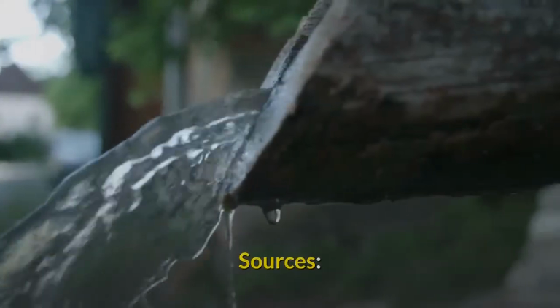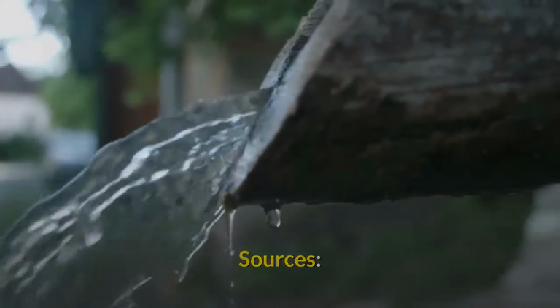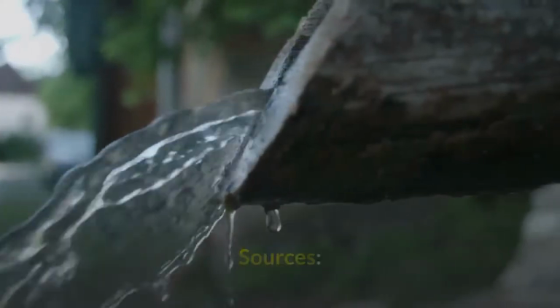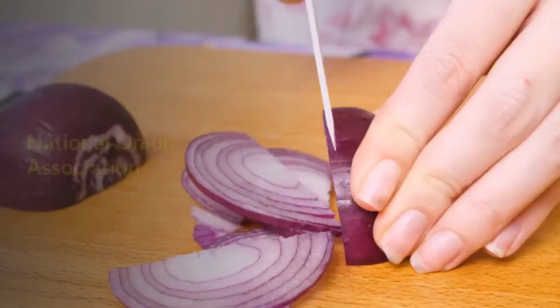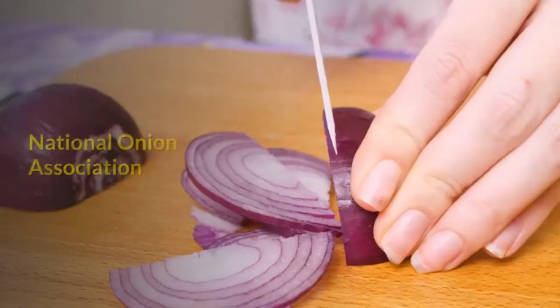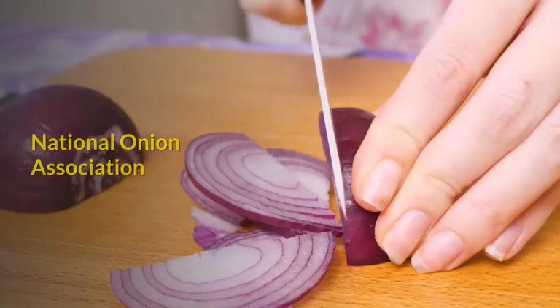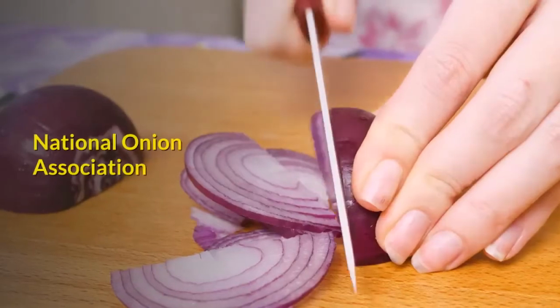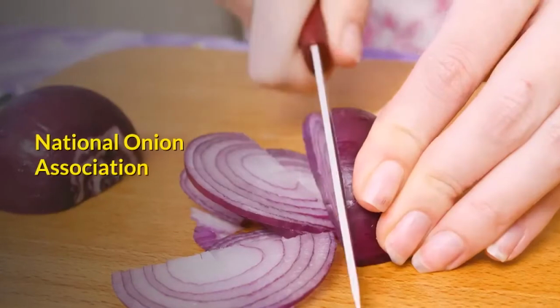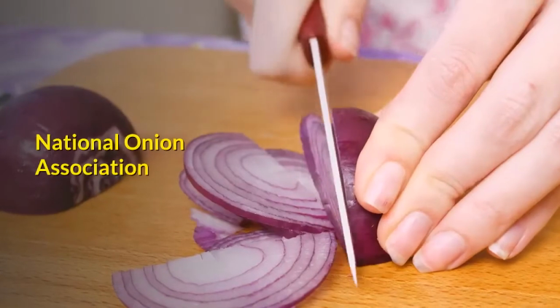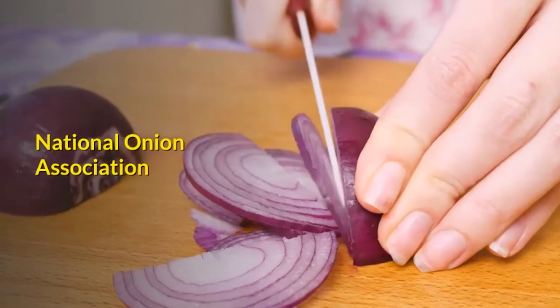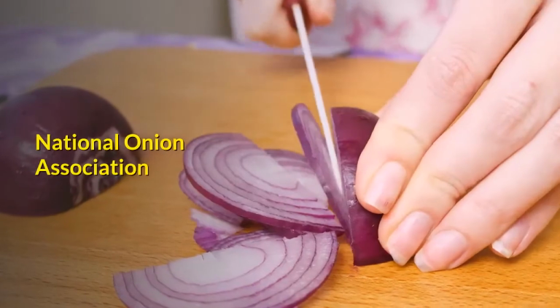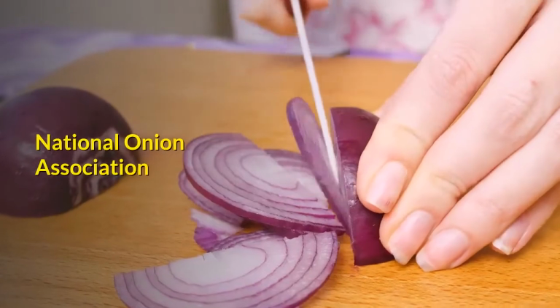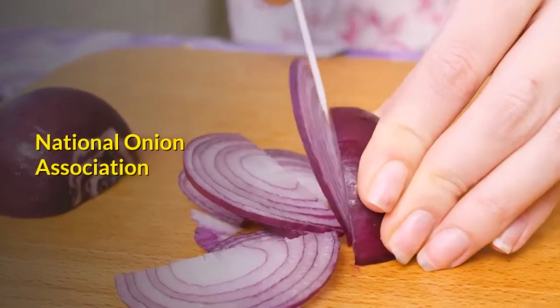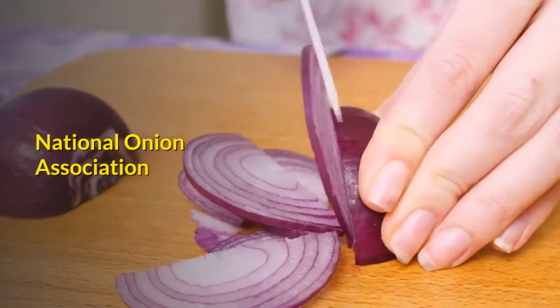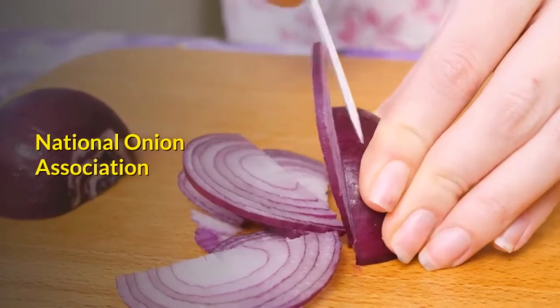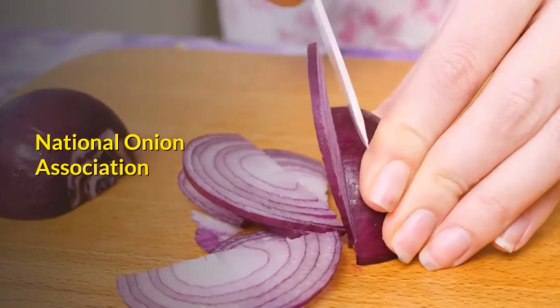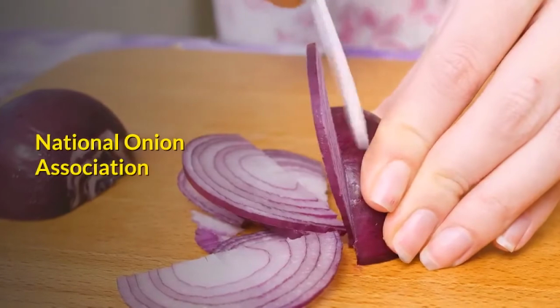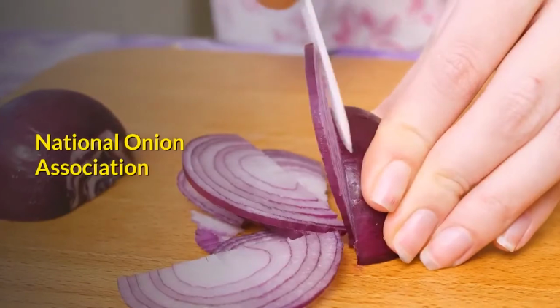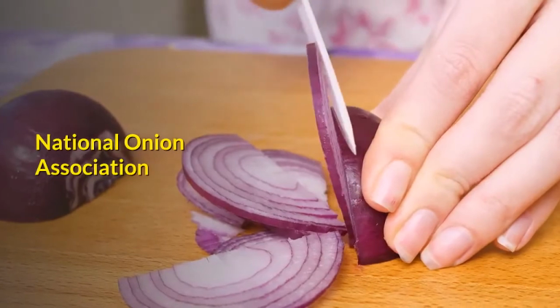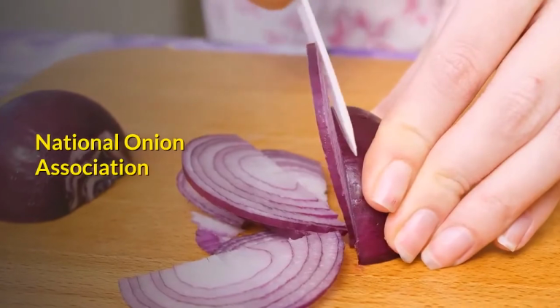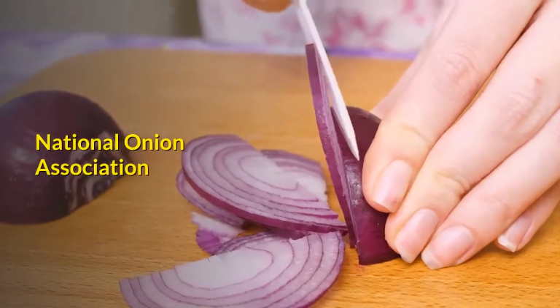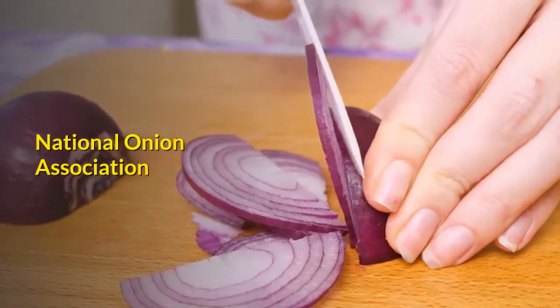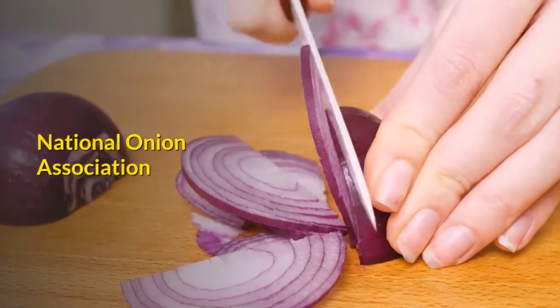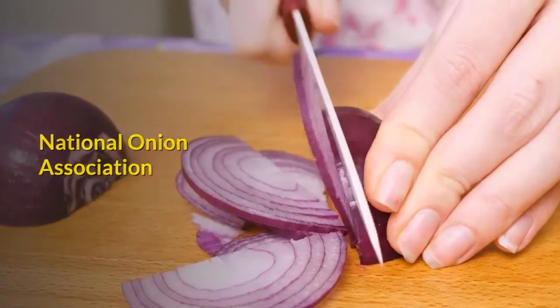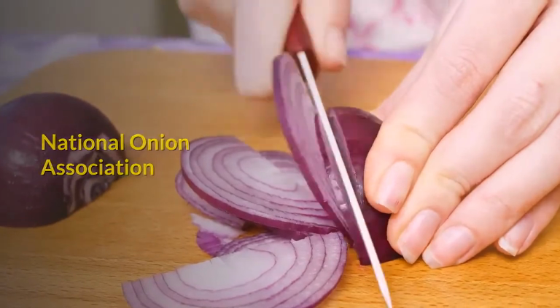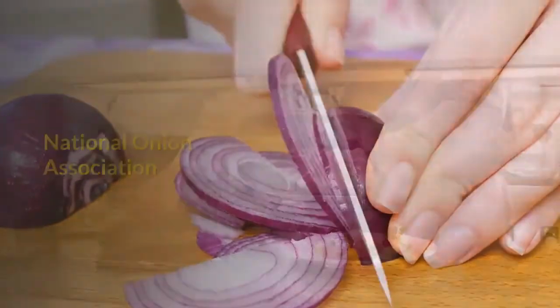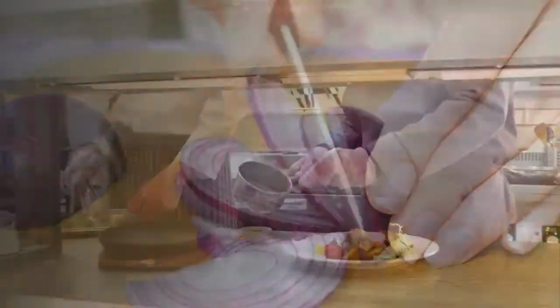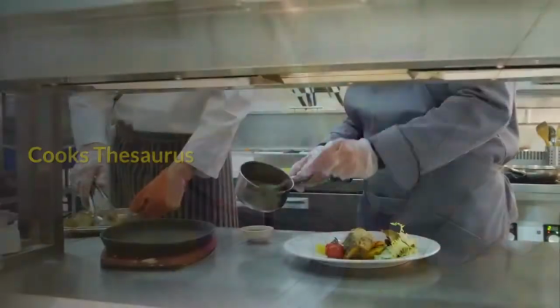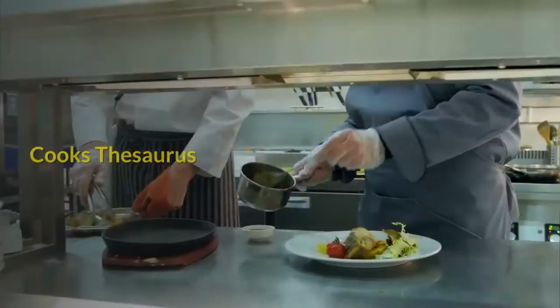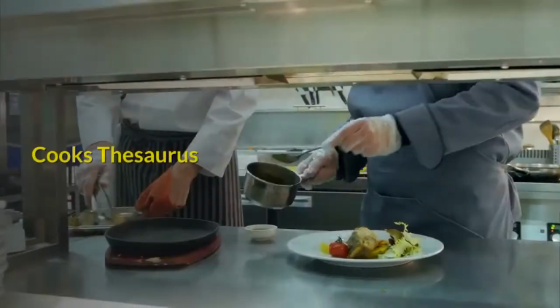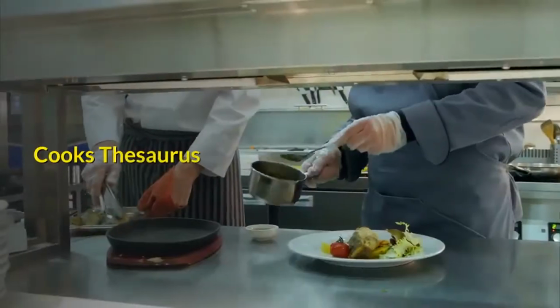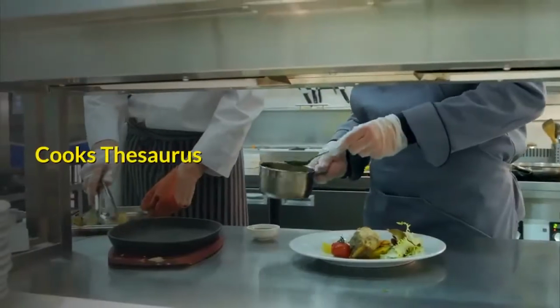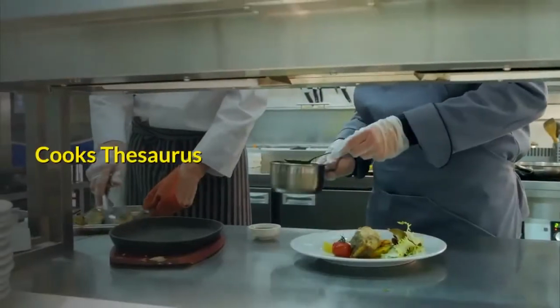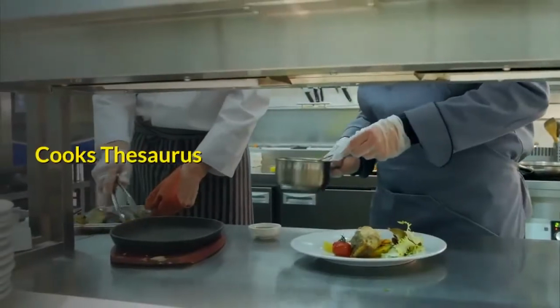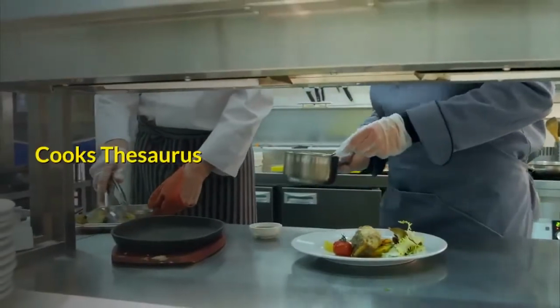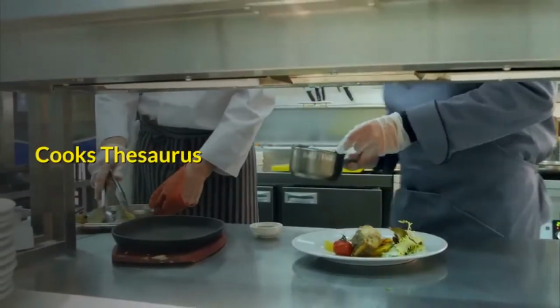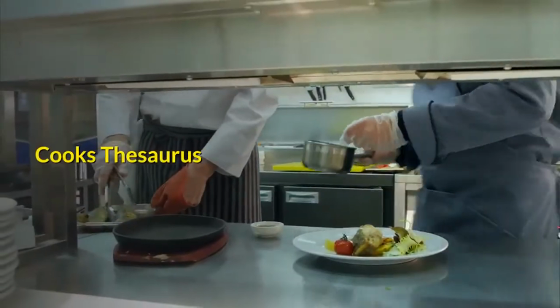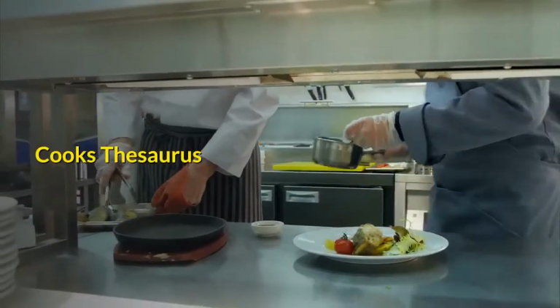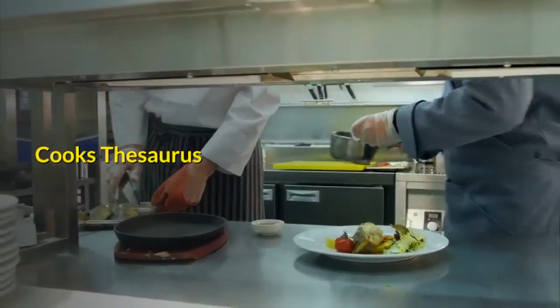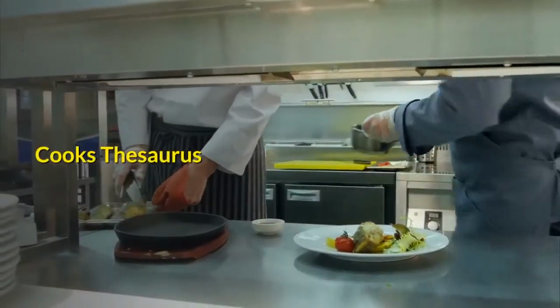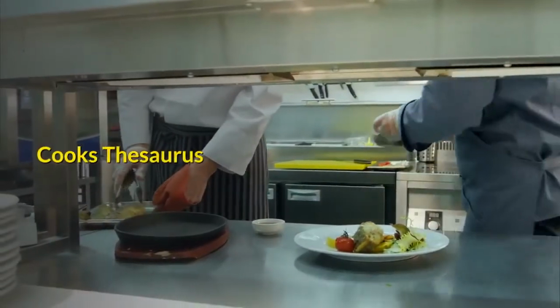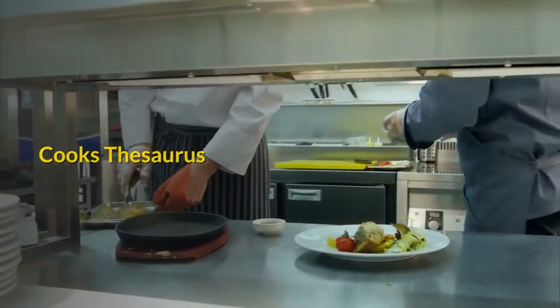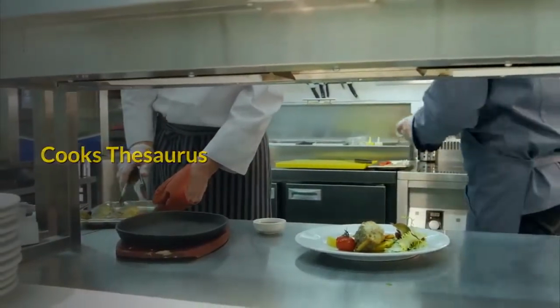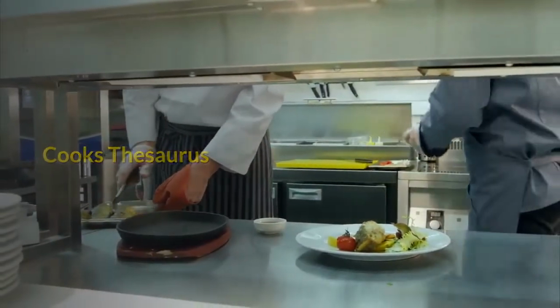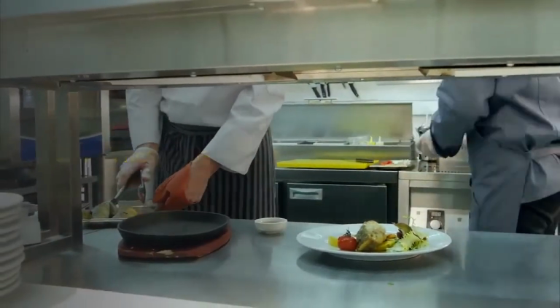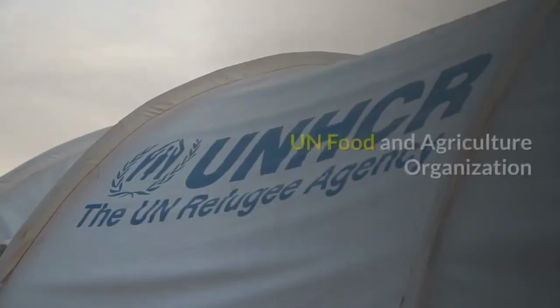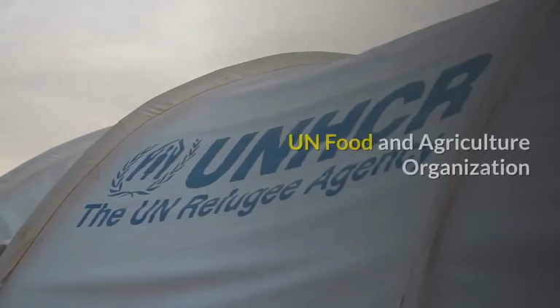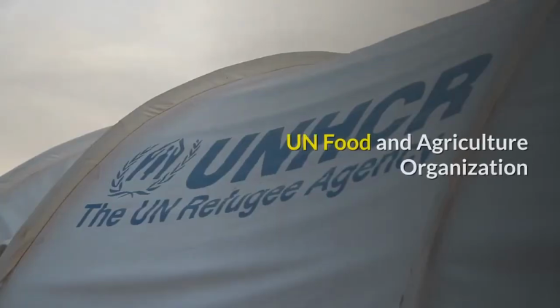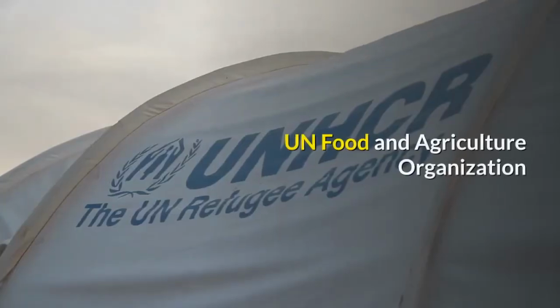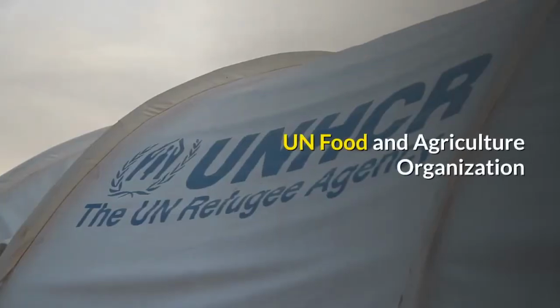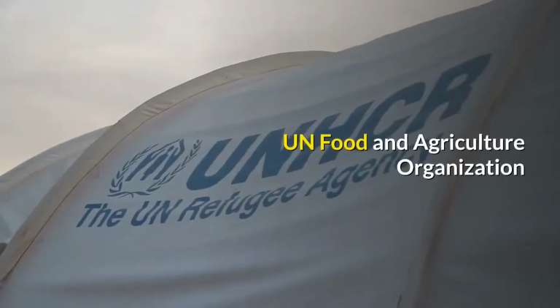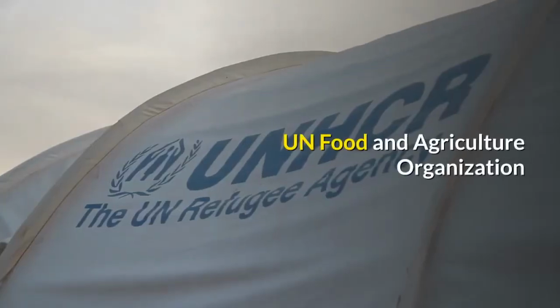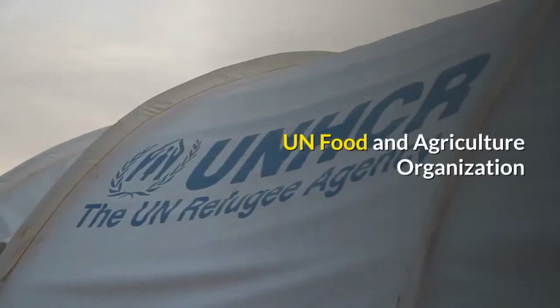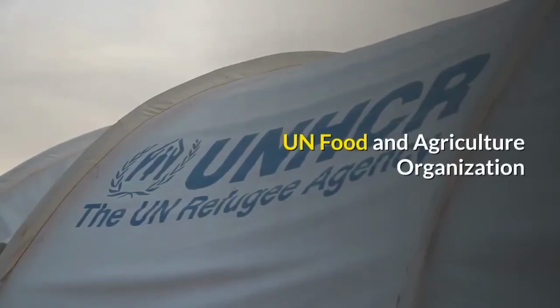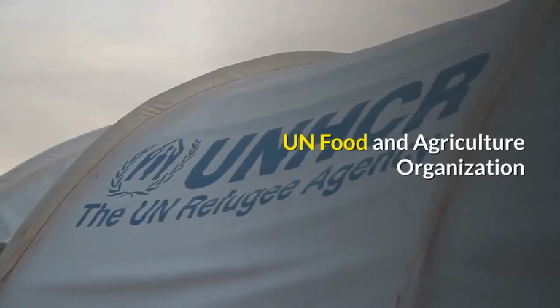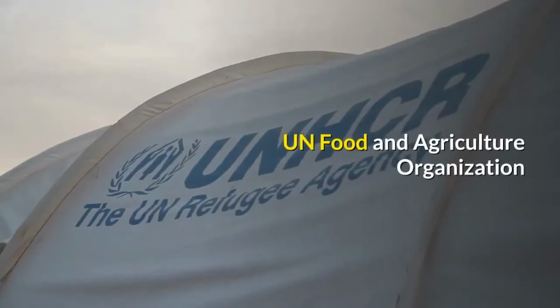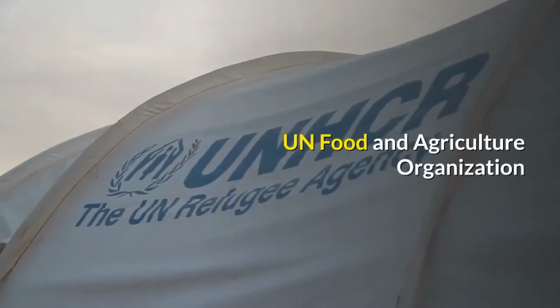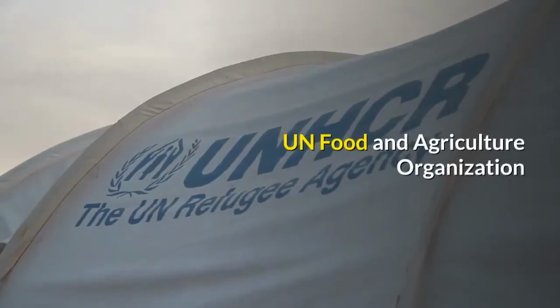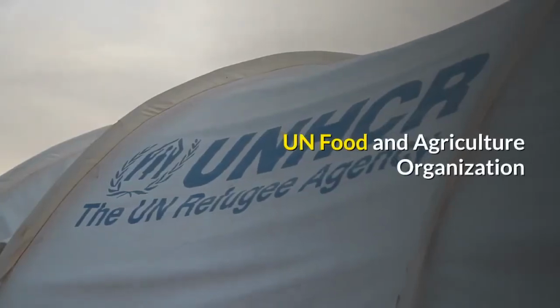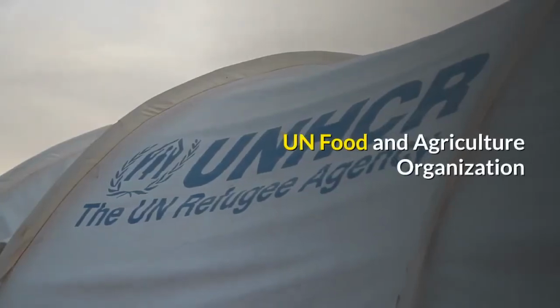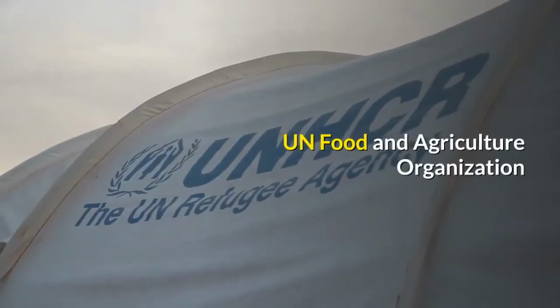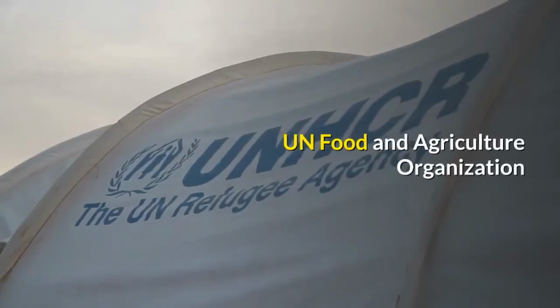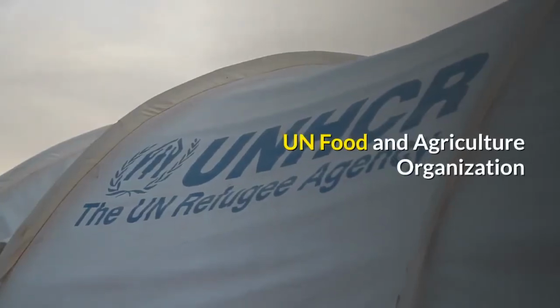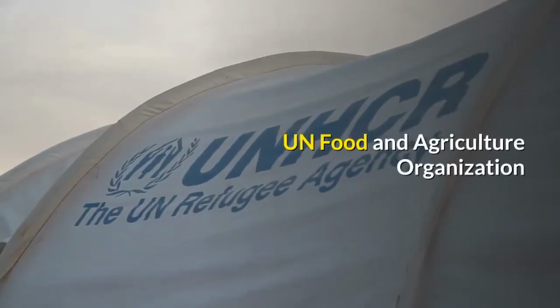Sources: National Onion Association, Cook's Thesaurus, UN Food and Agriculture Organization.